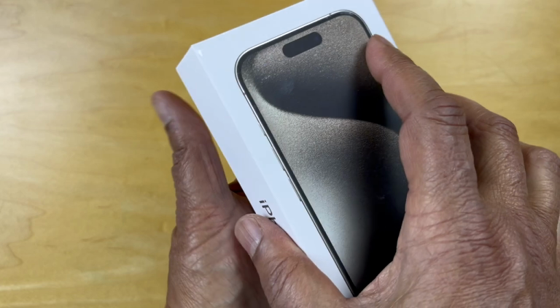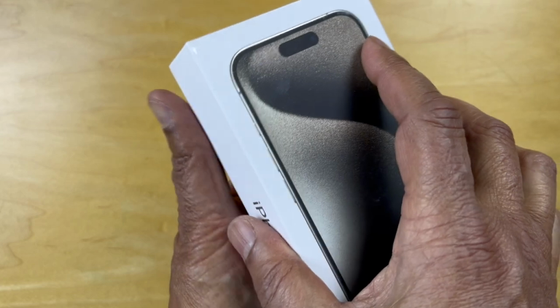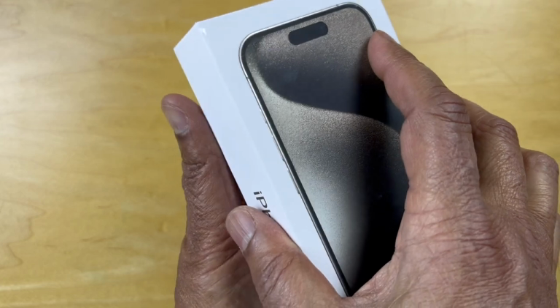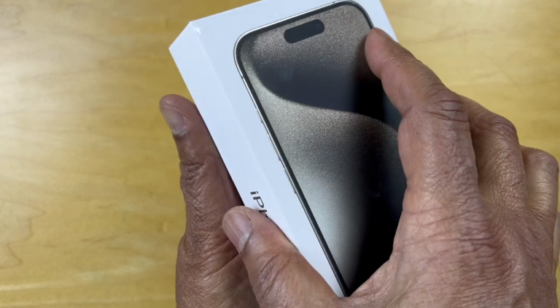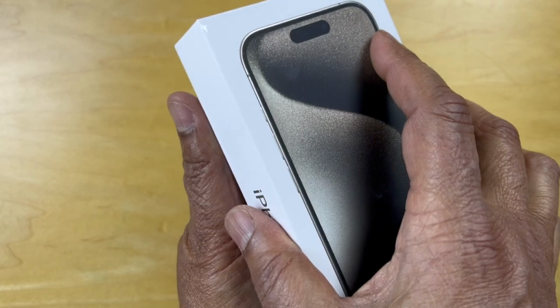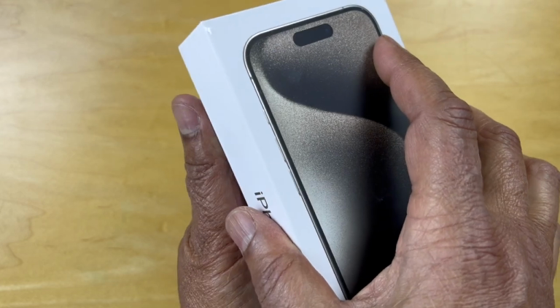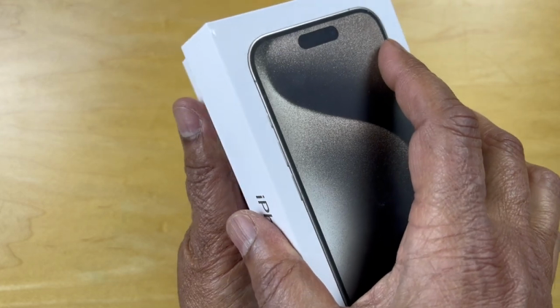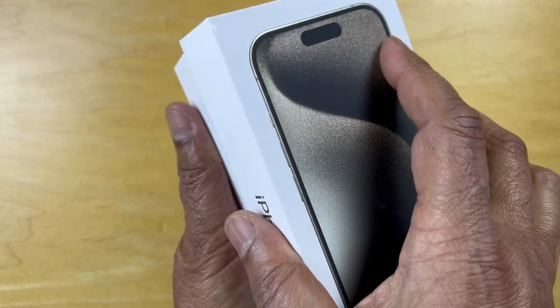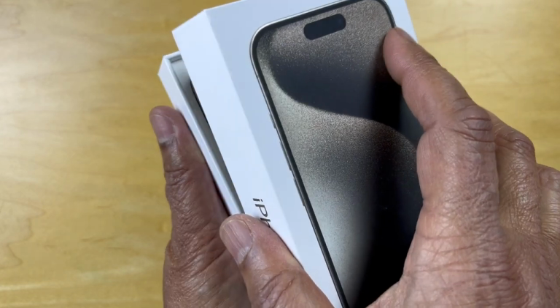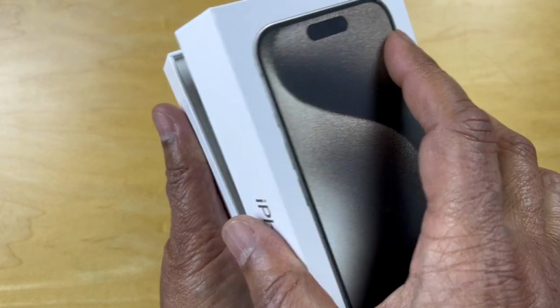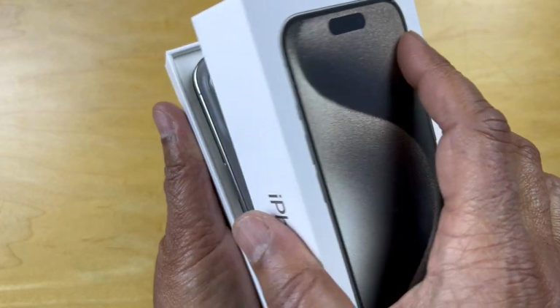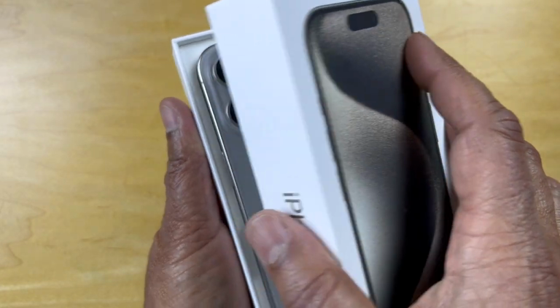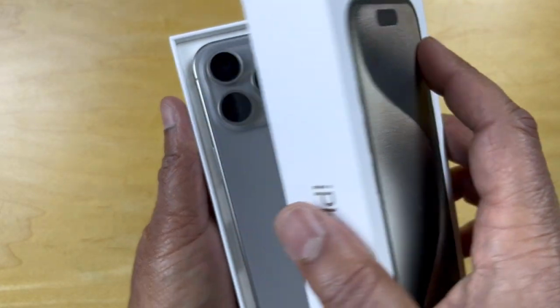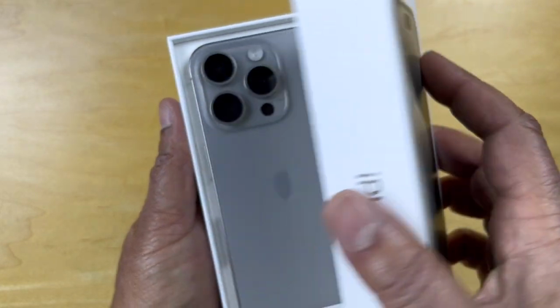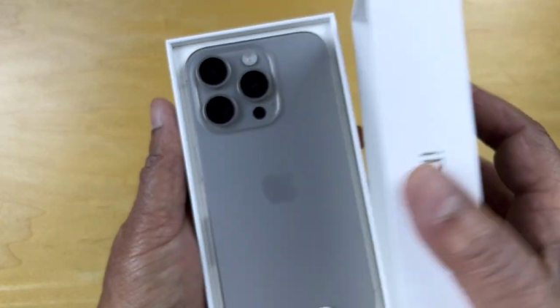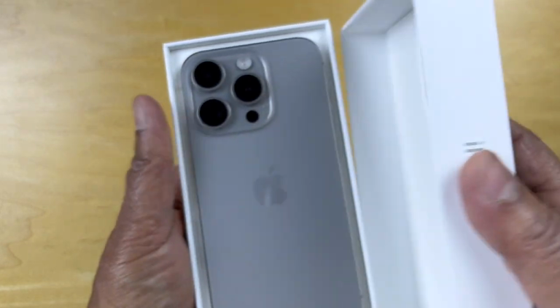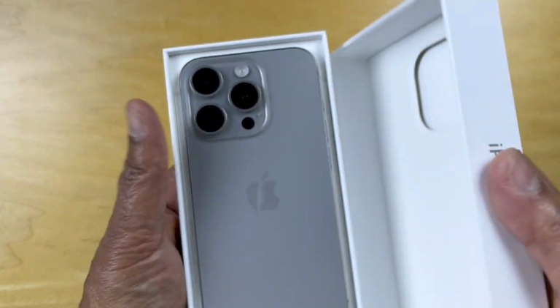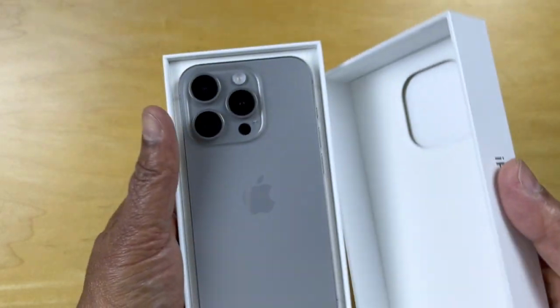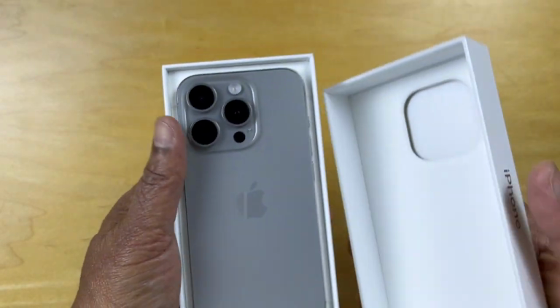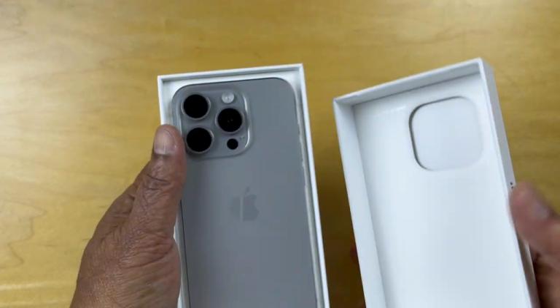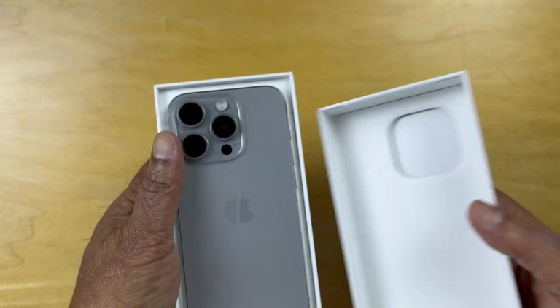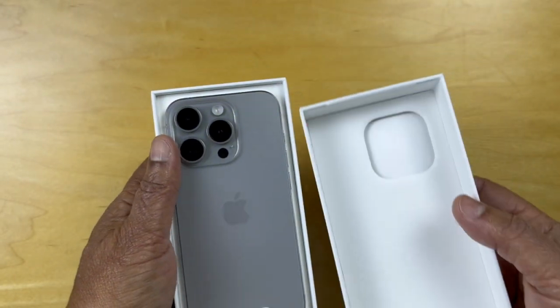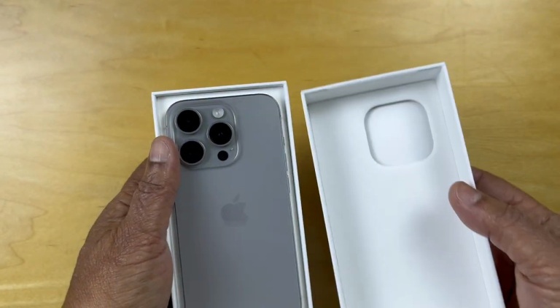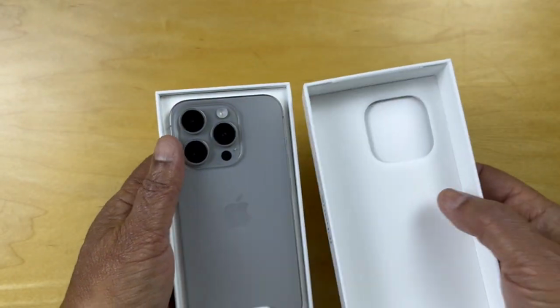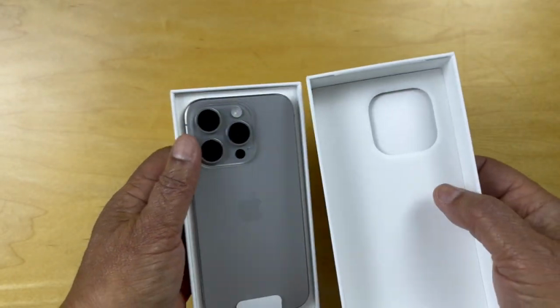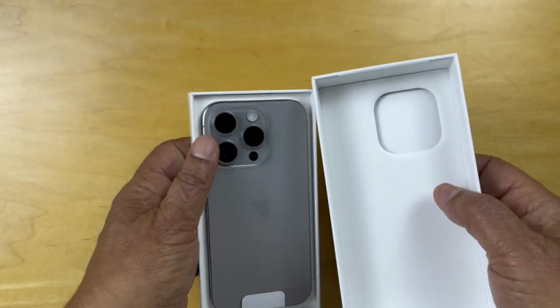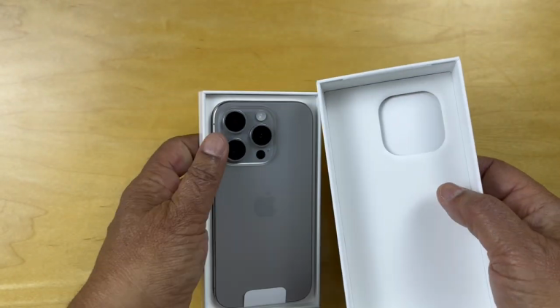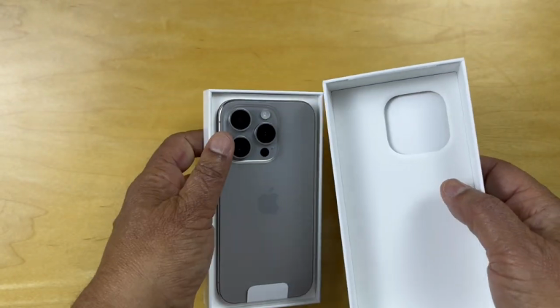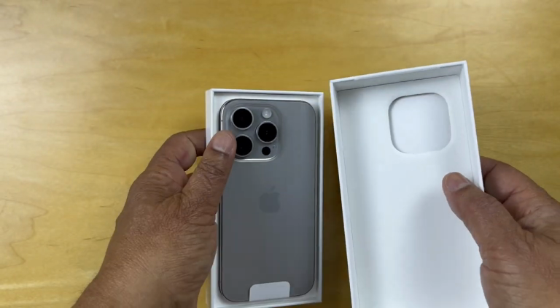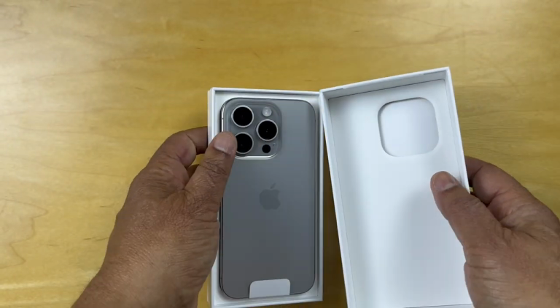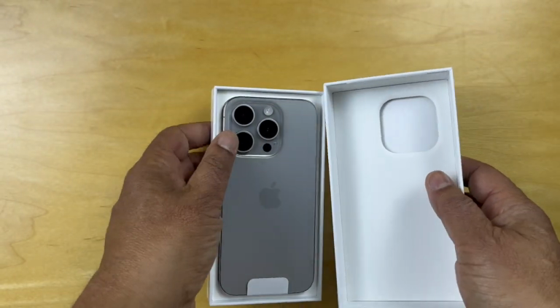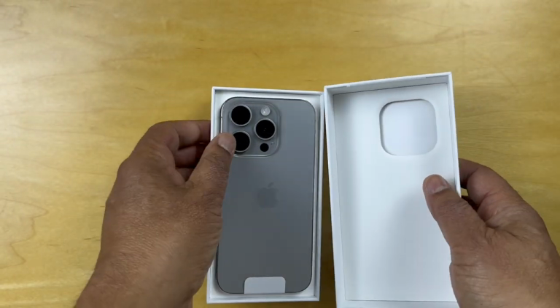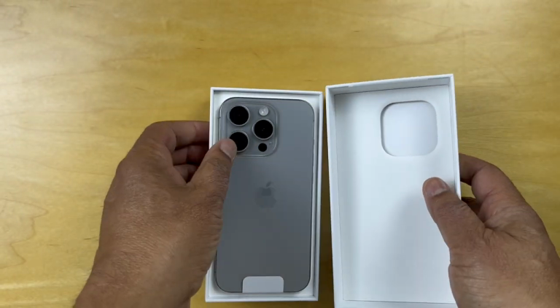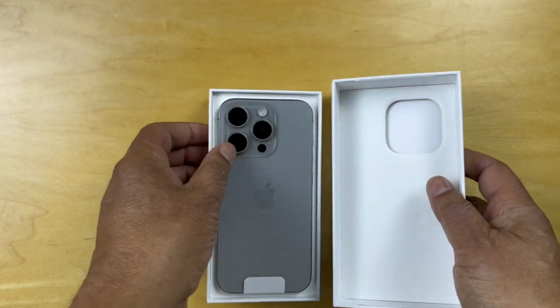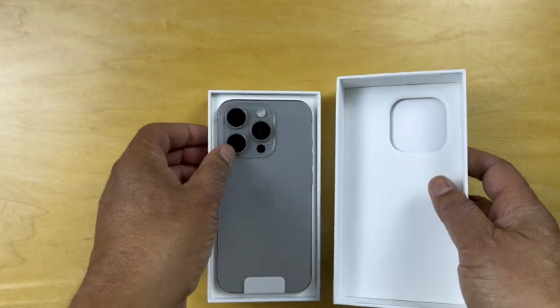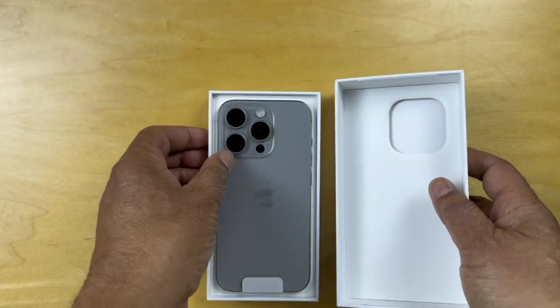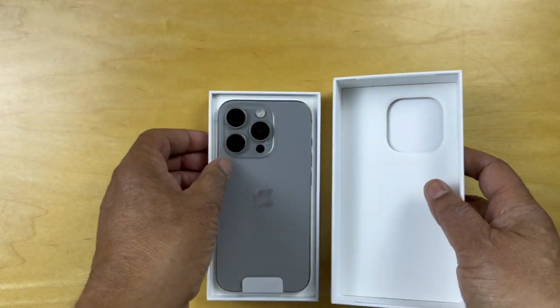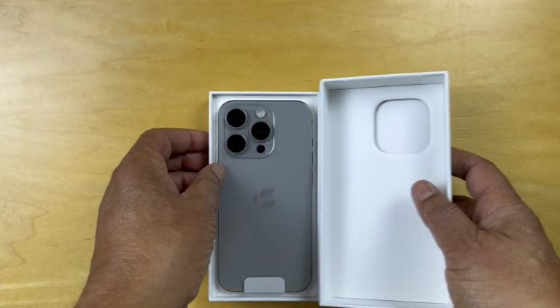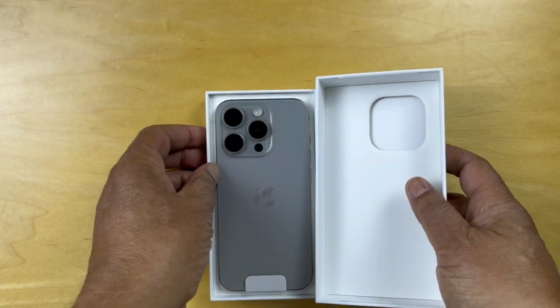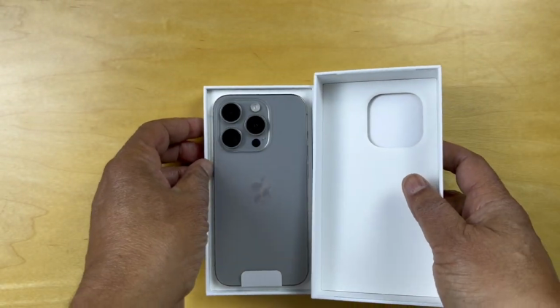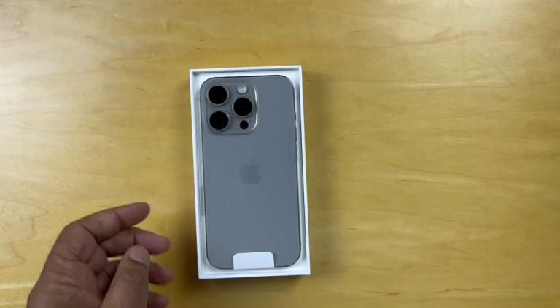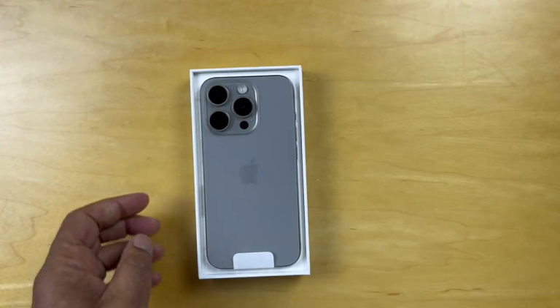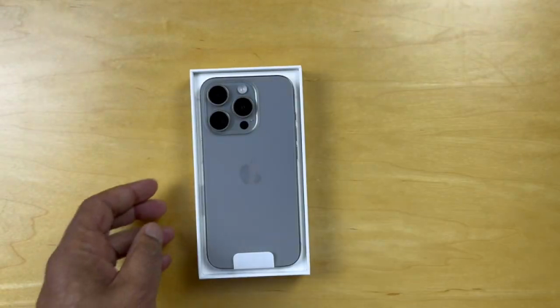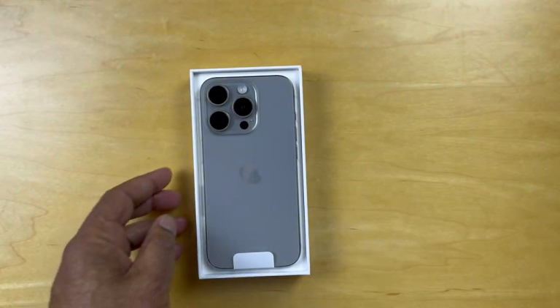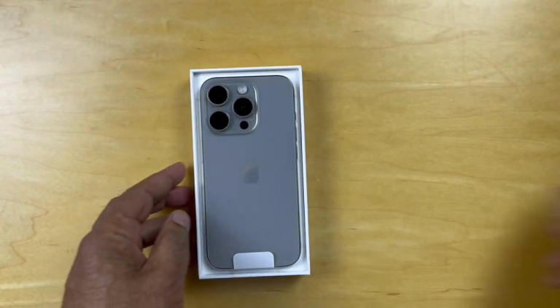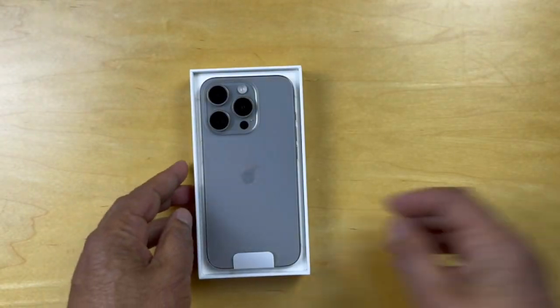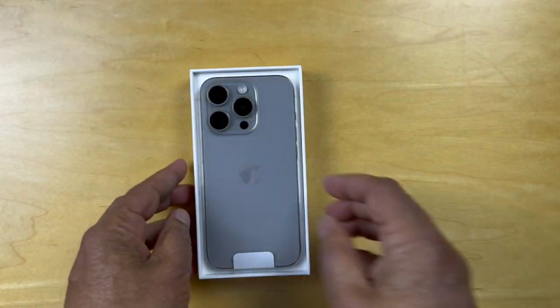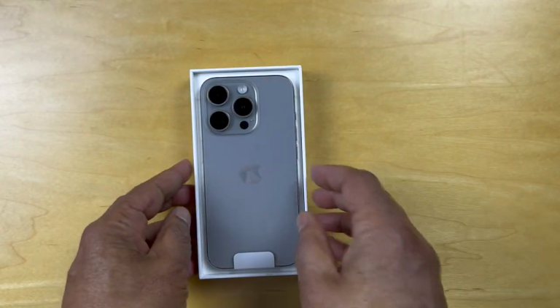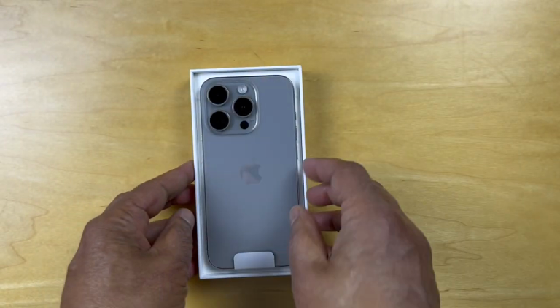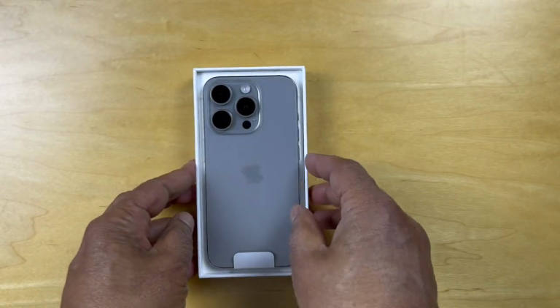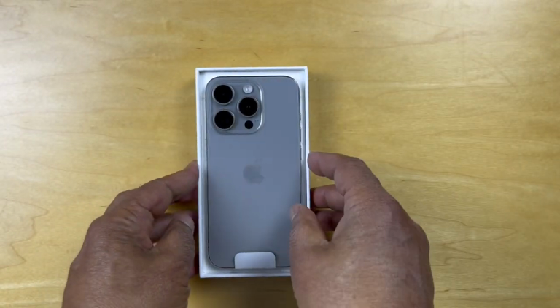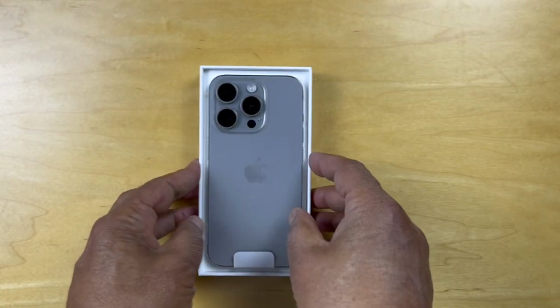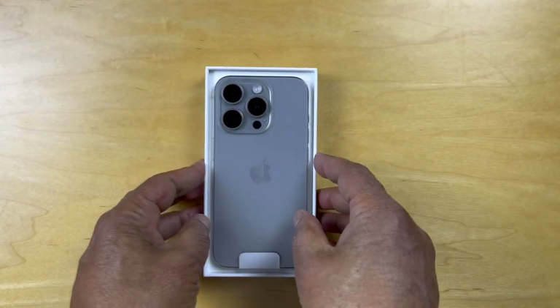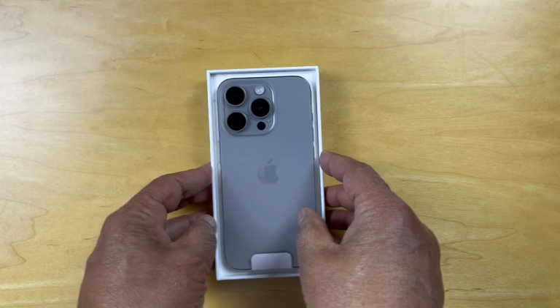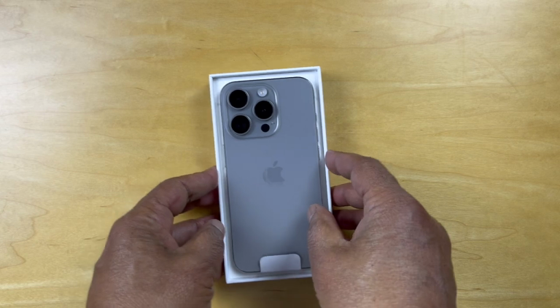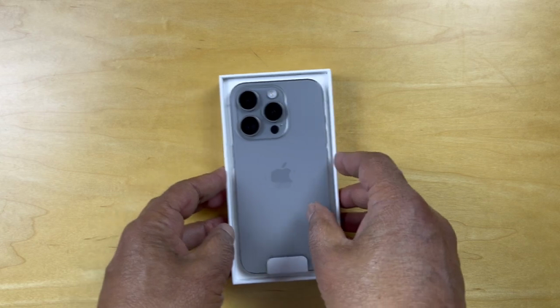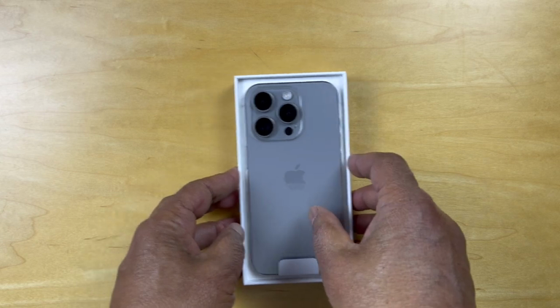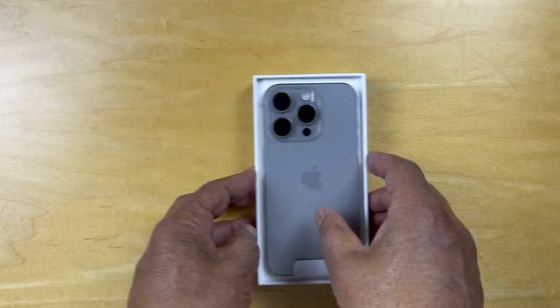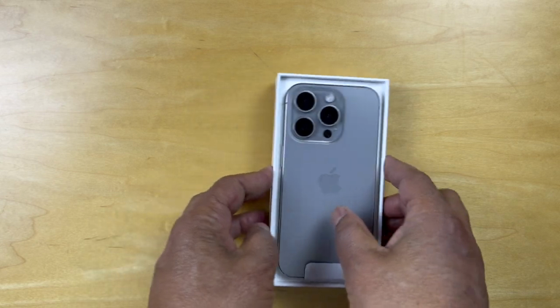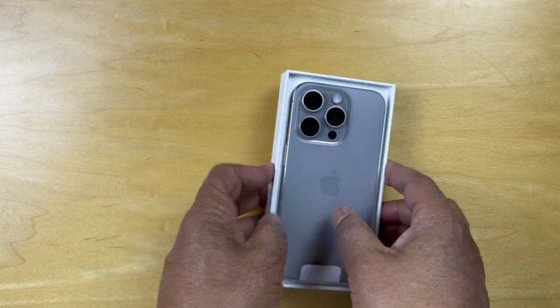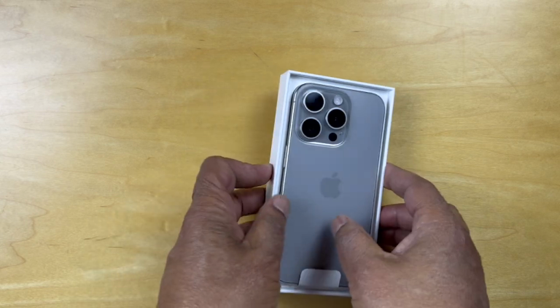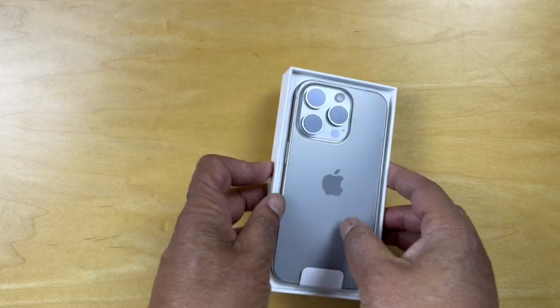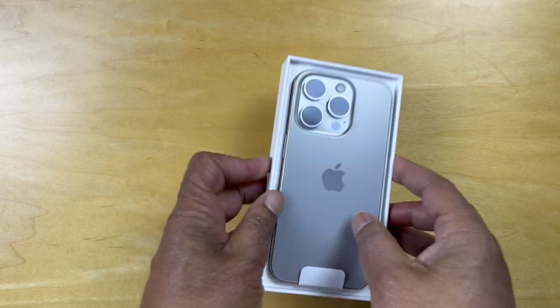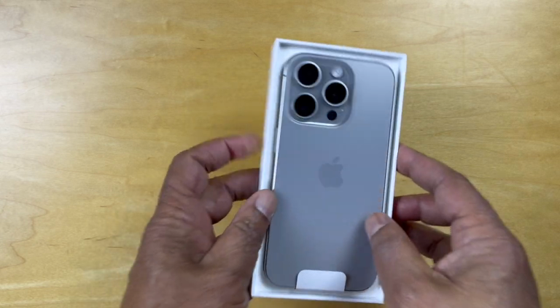Hello, today we're unboxing the iPhone 15 Pro 512 Gigabyte.